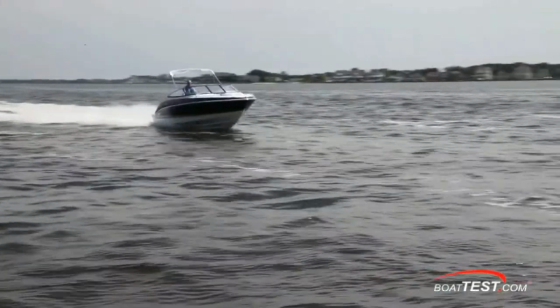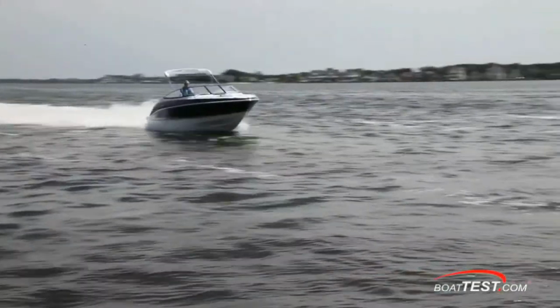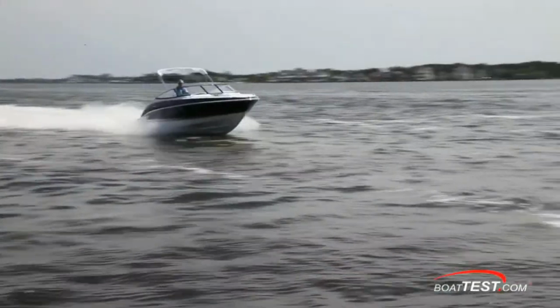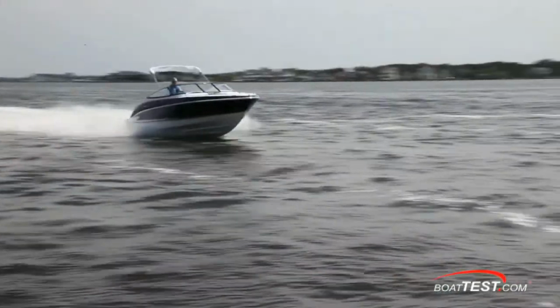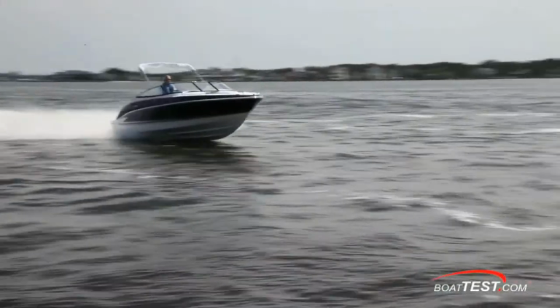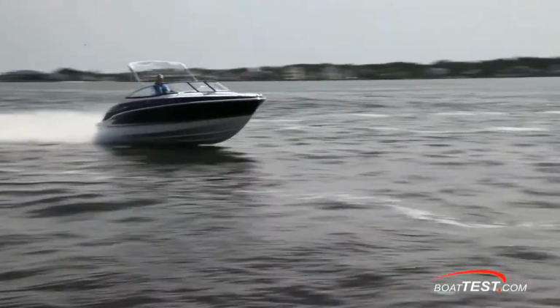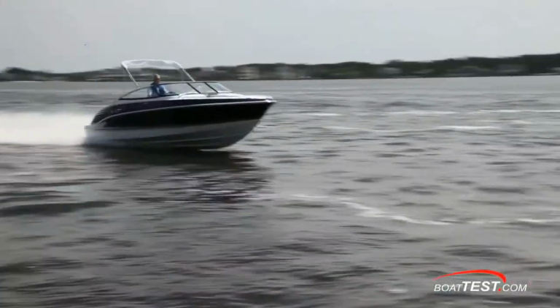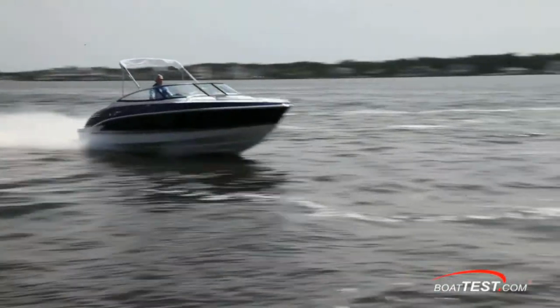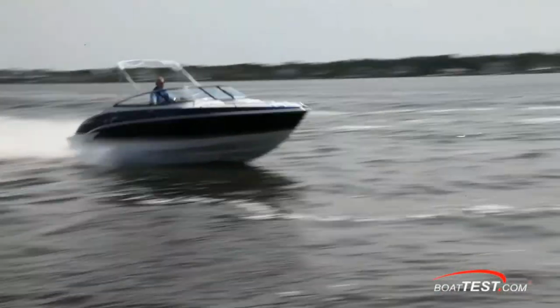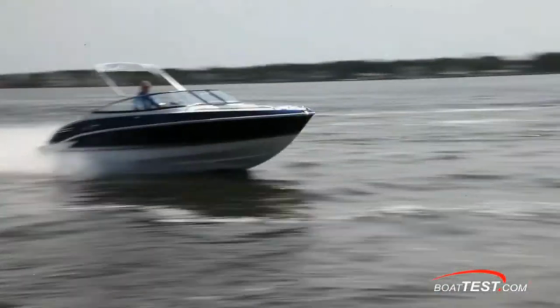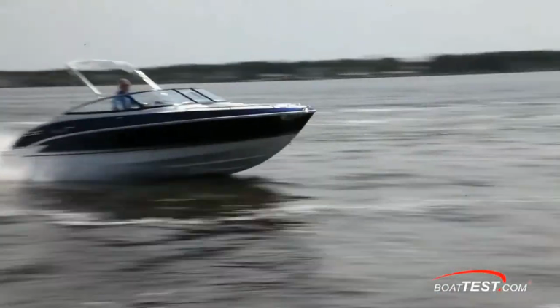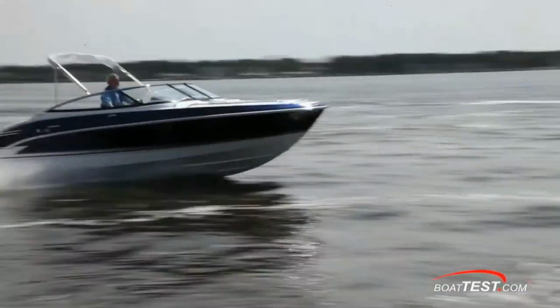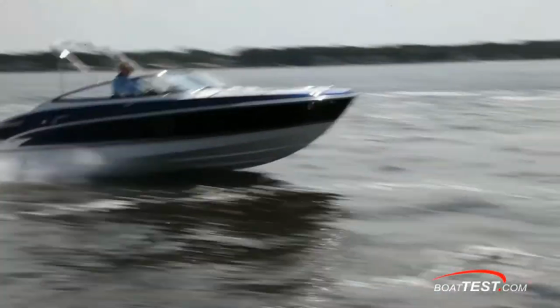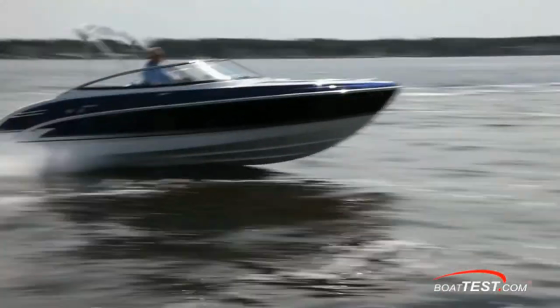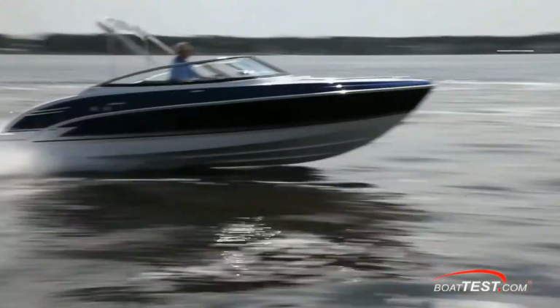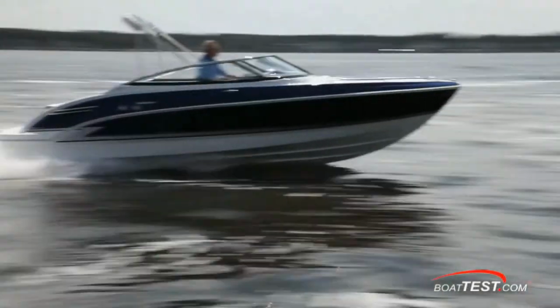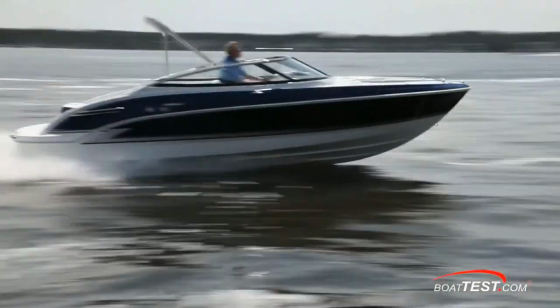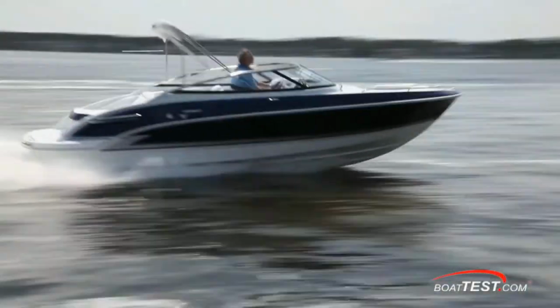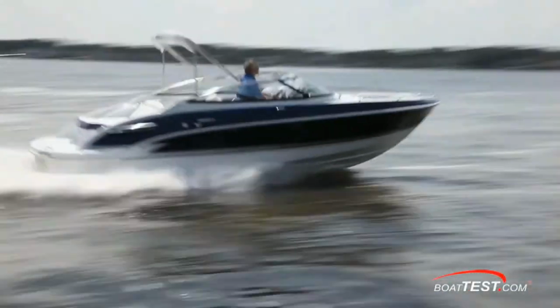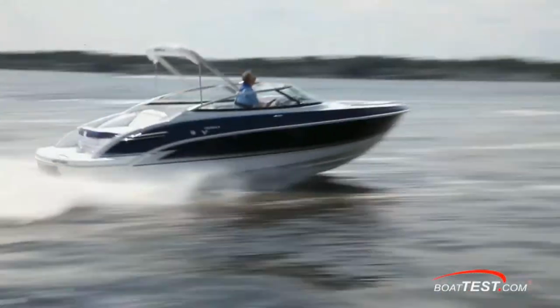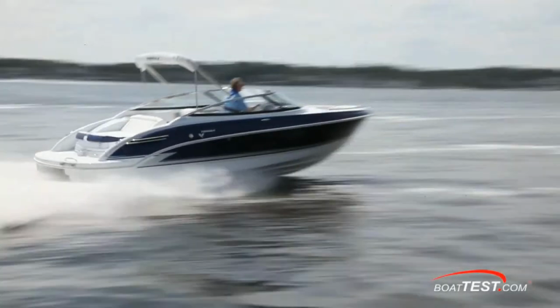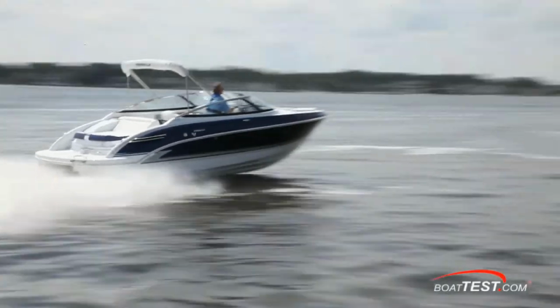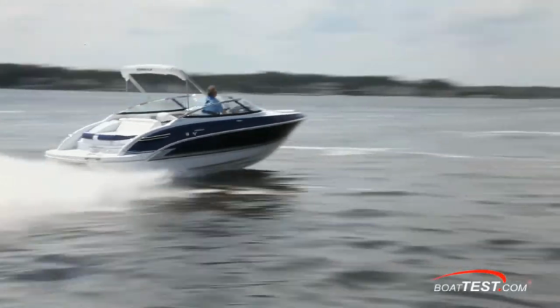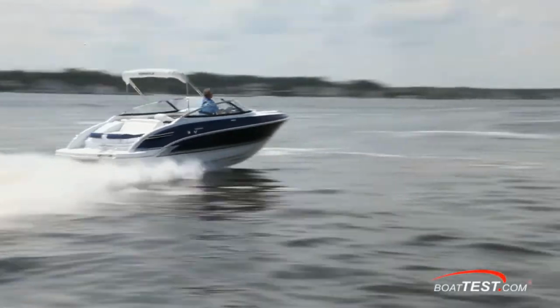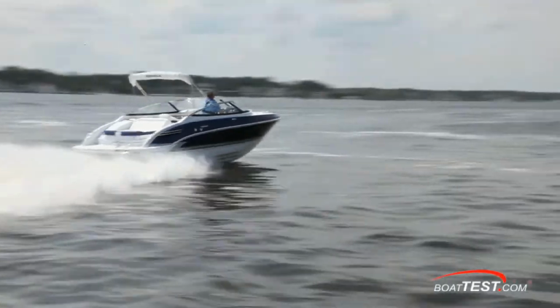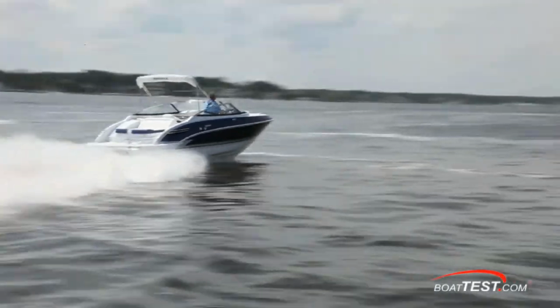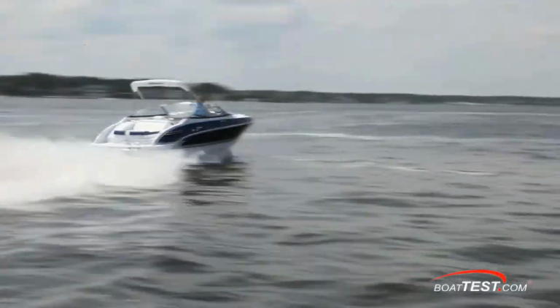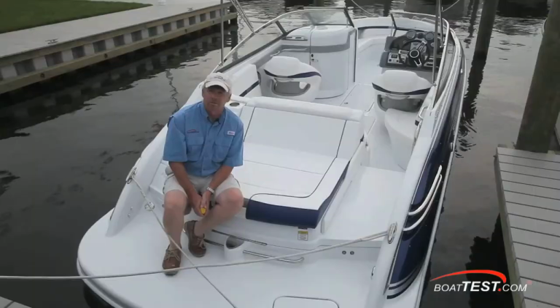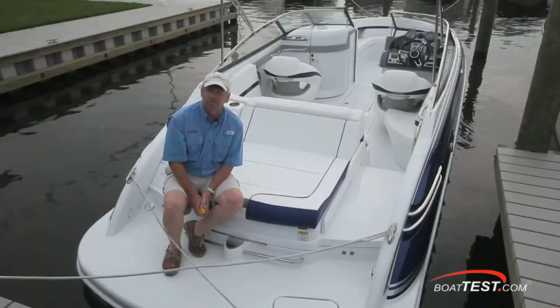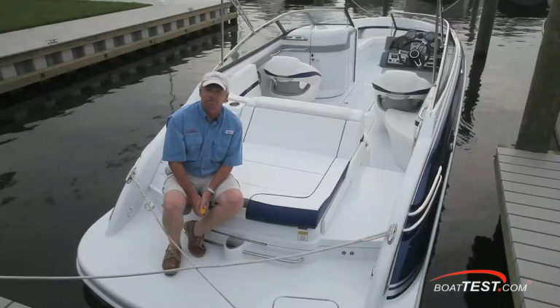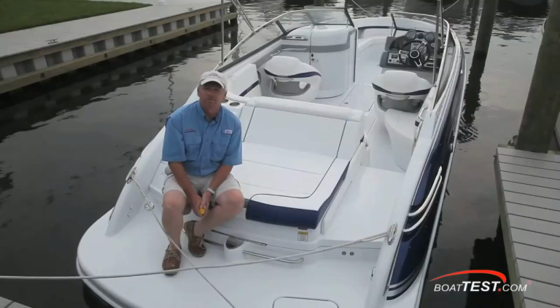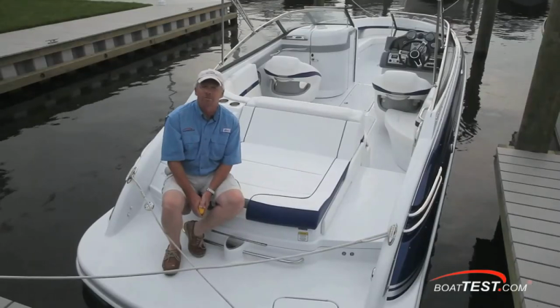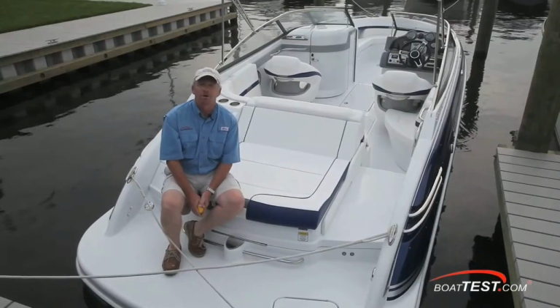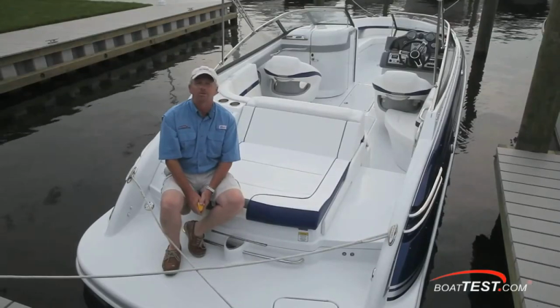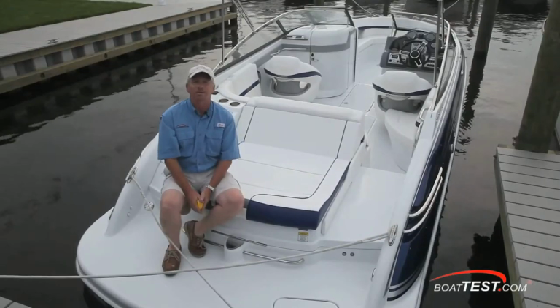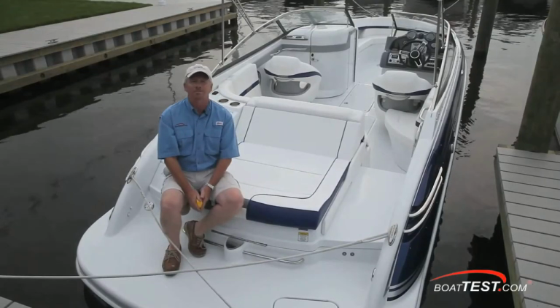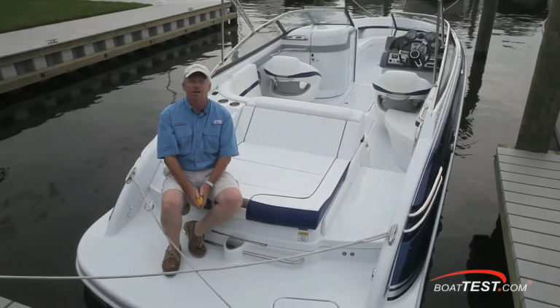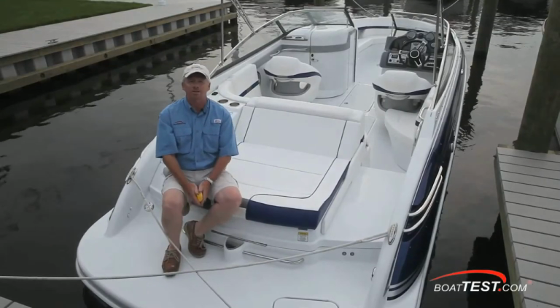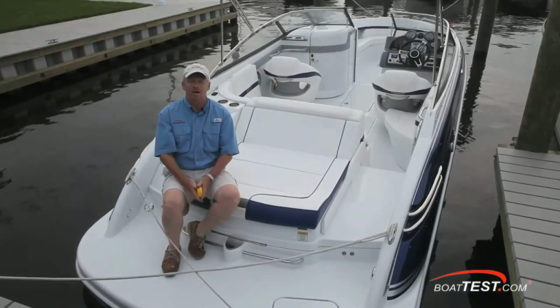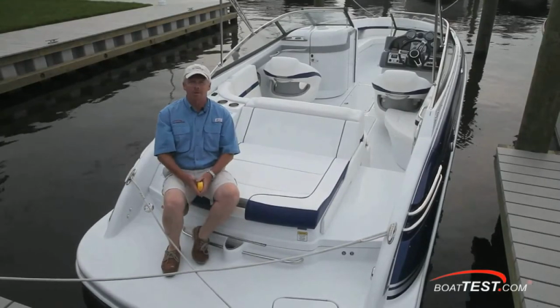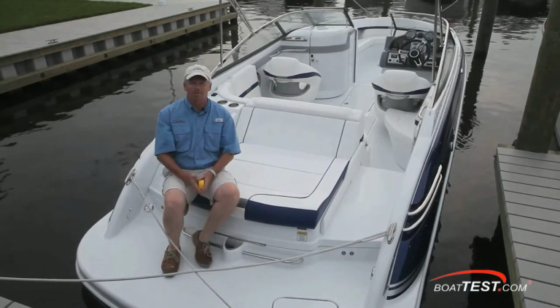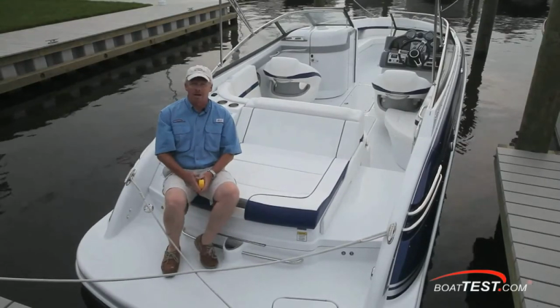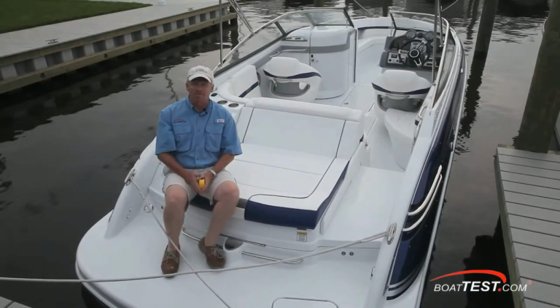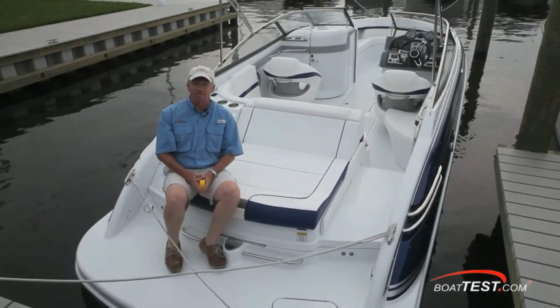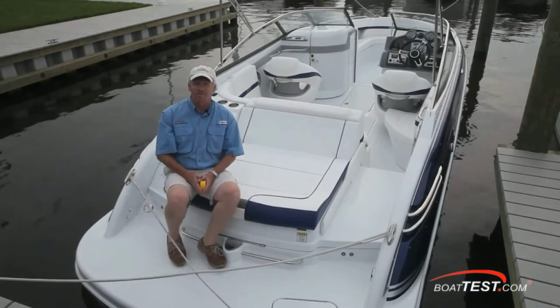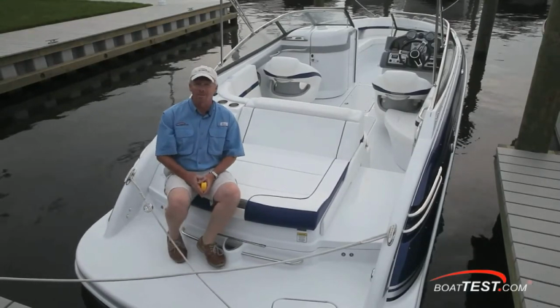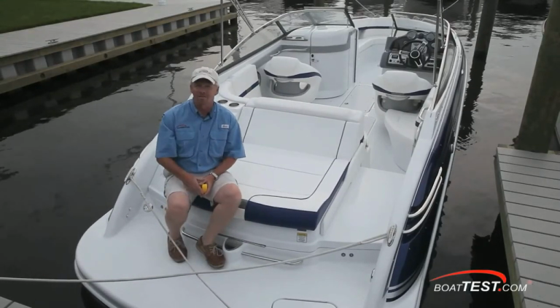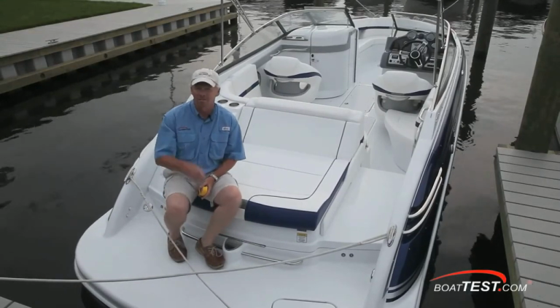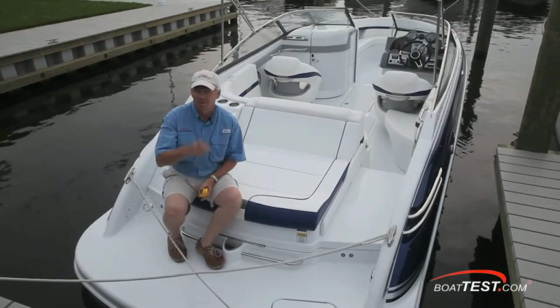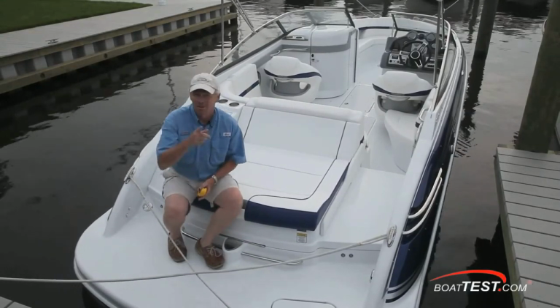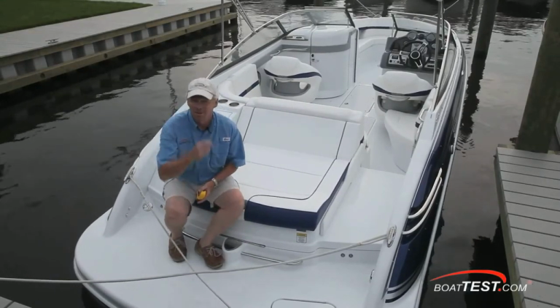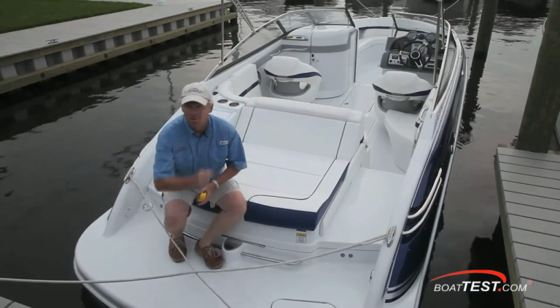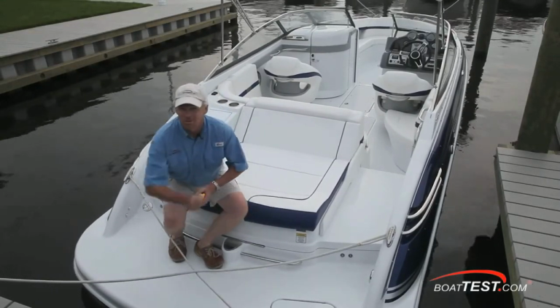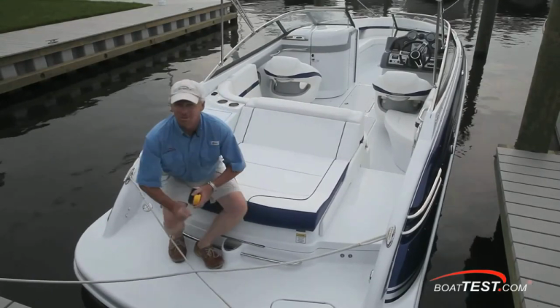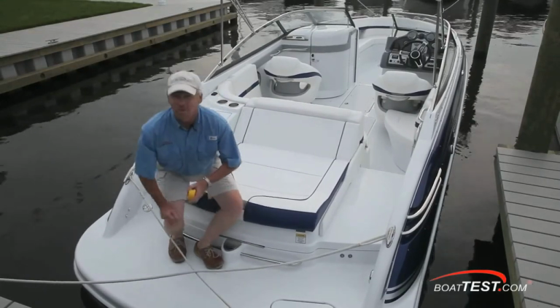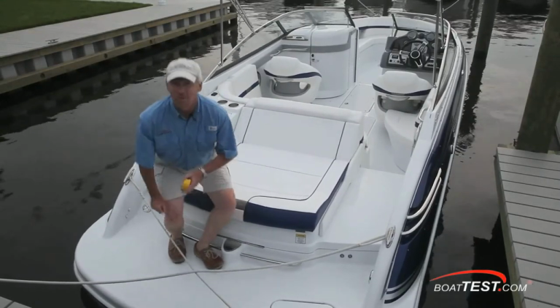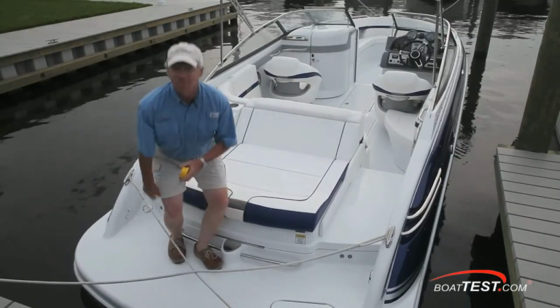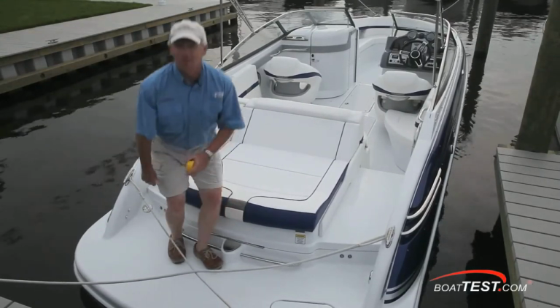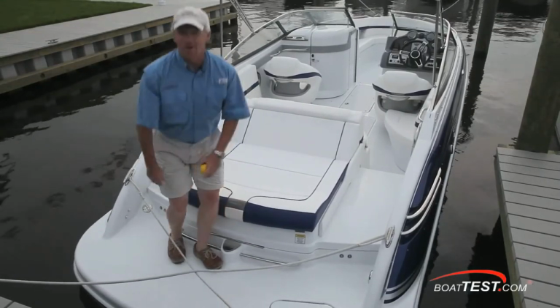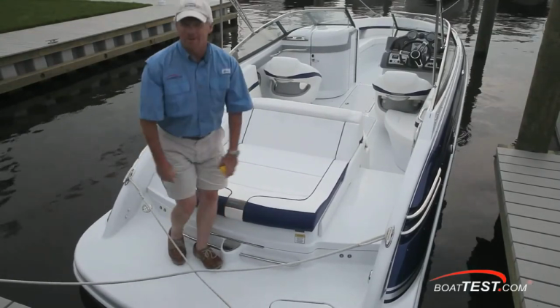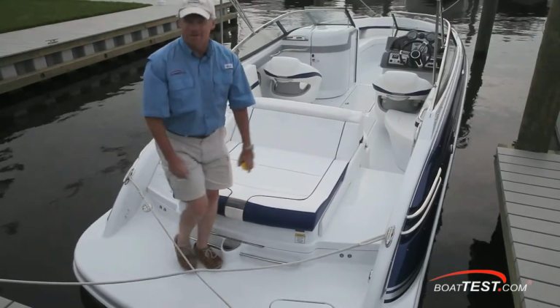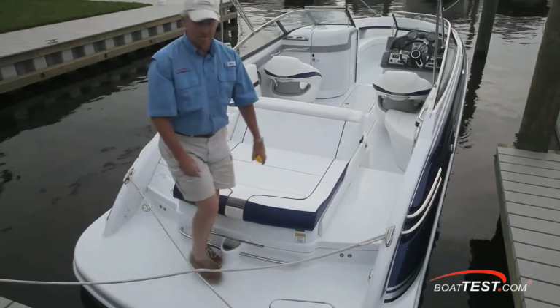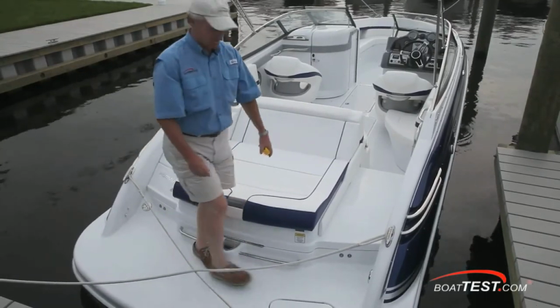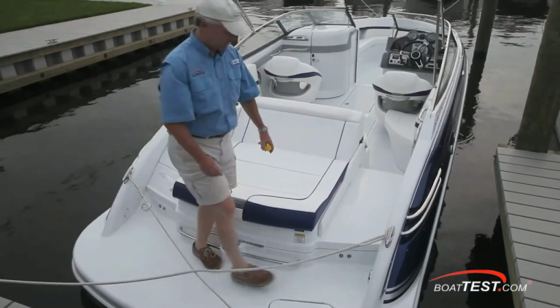That's our features walkthrough of the Formula 240 Bowrider. For BoatTest.com, I'm Captain Steve. We'll see you on the water.